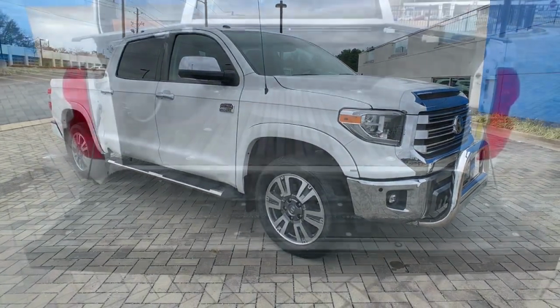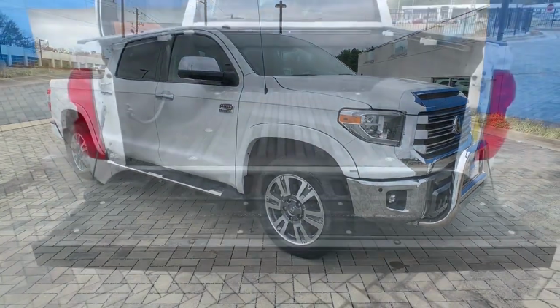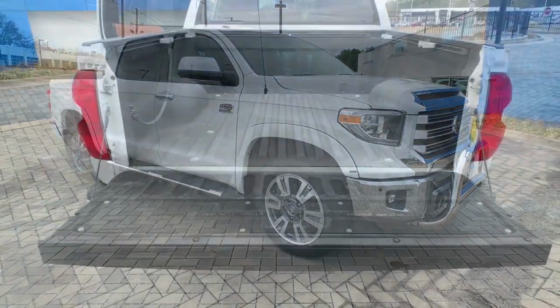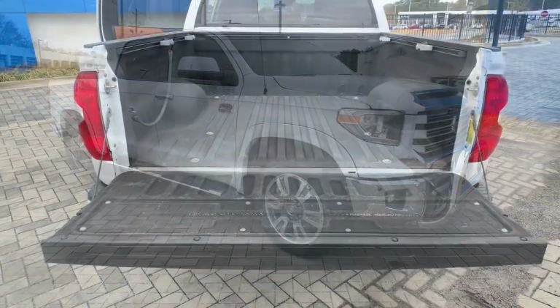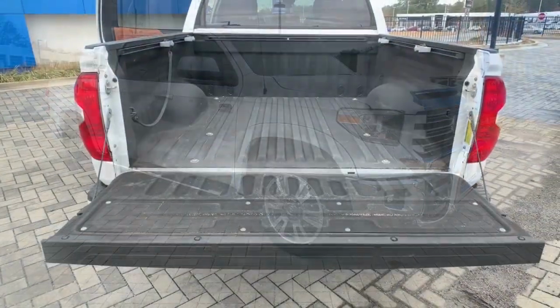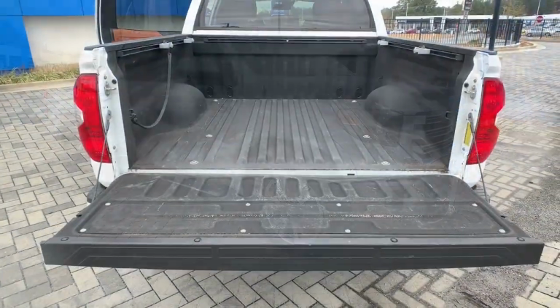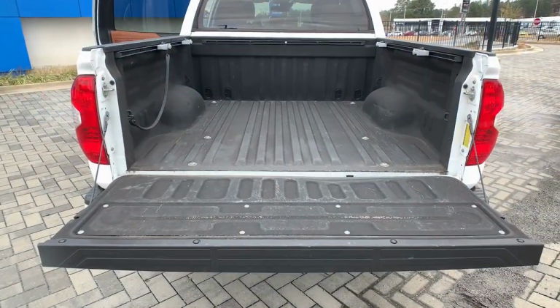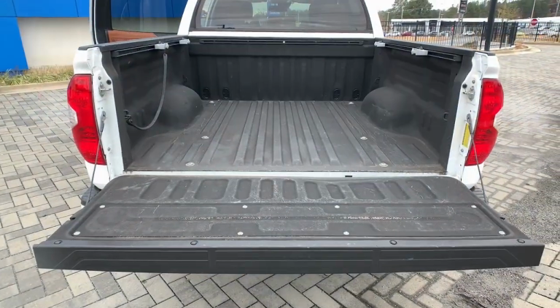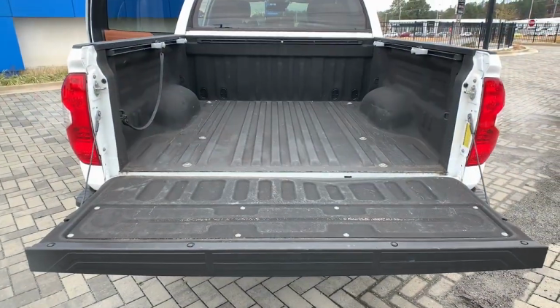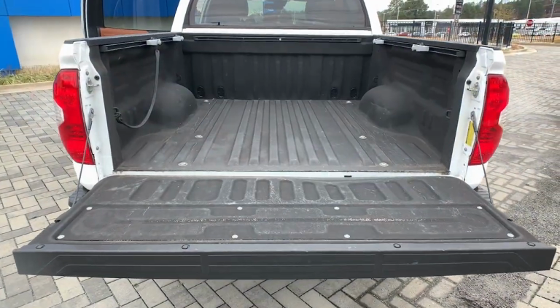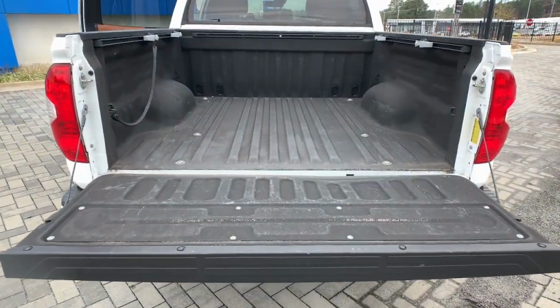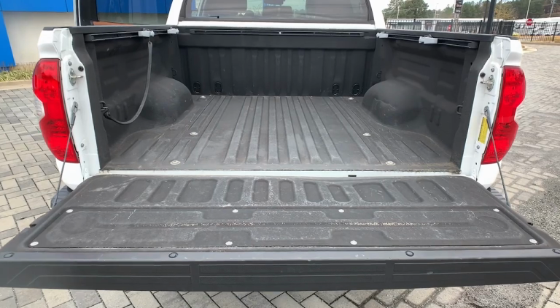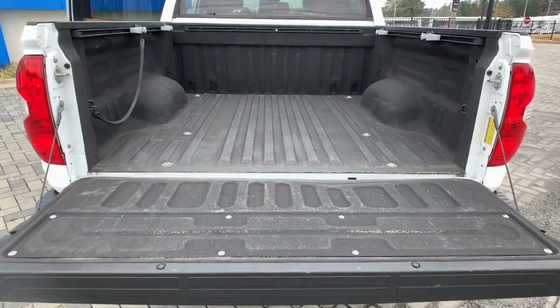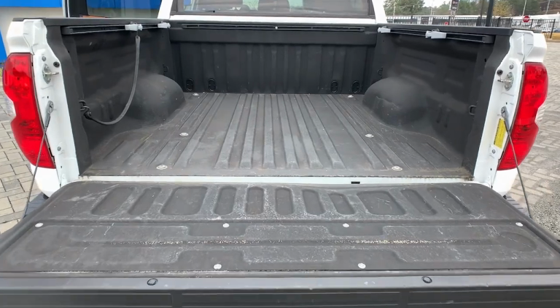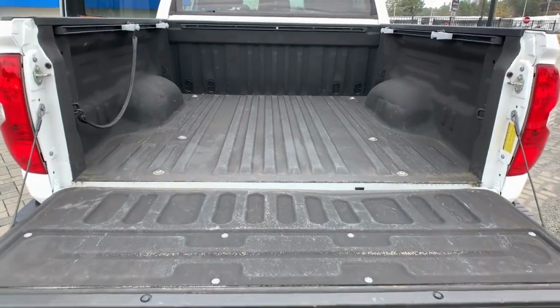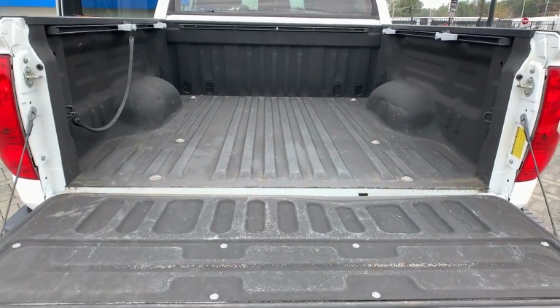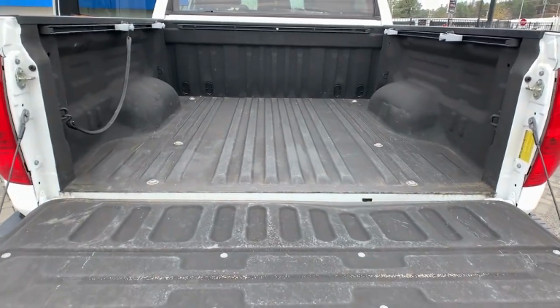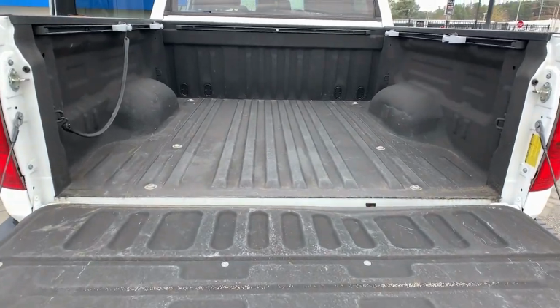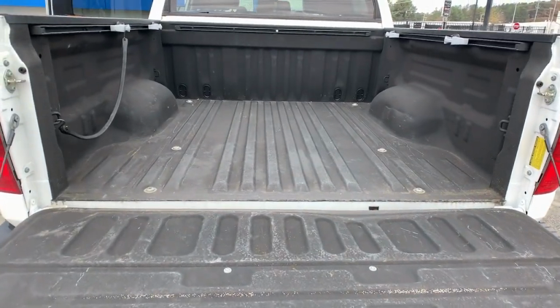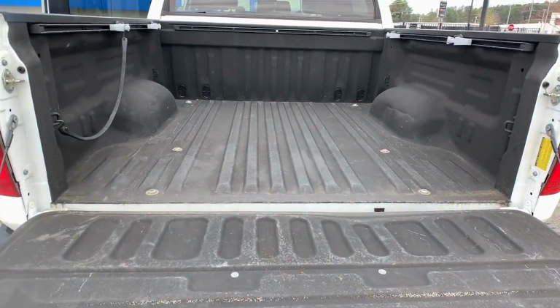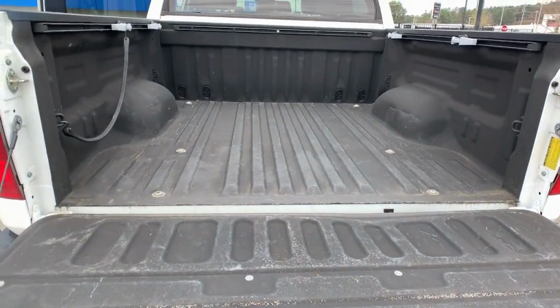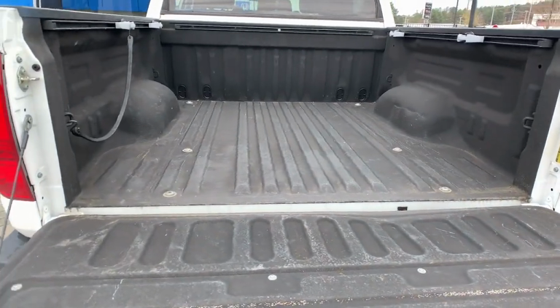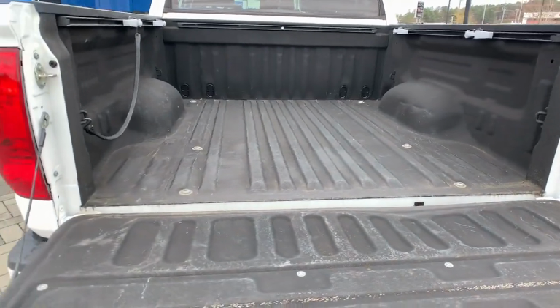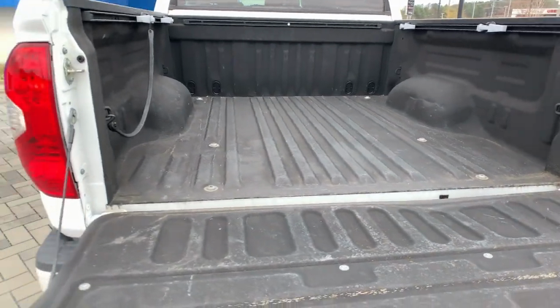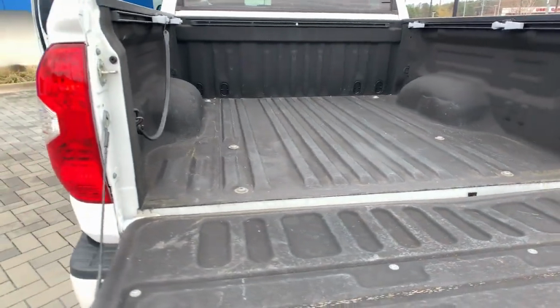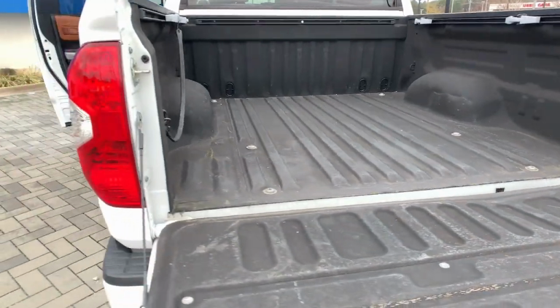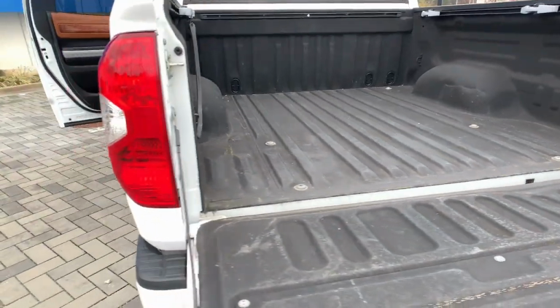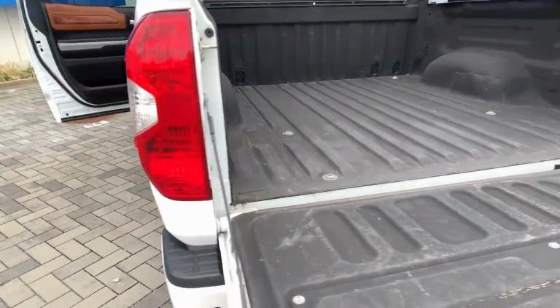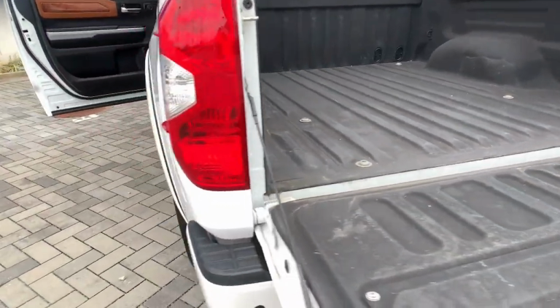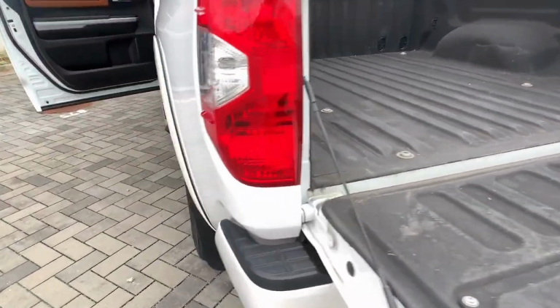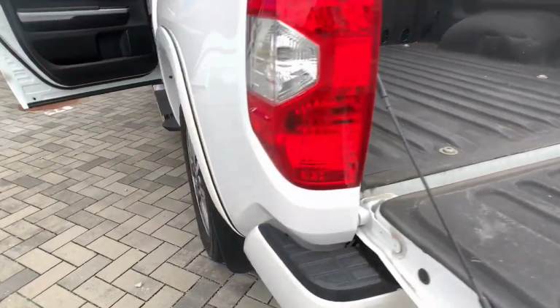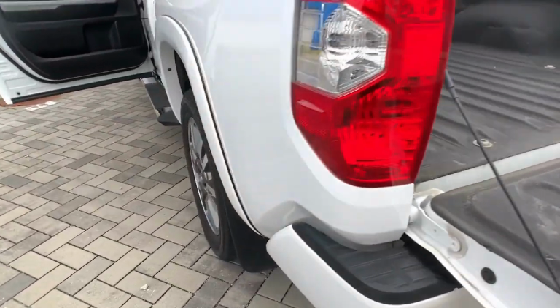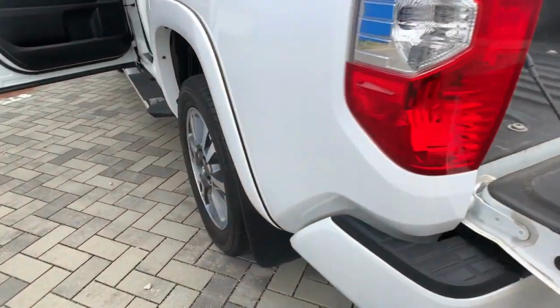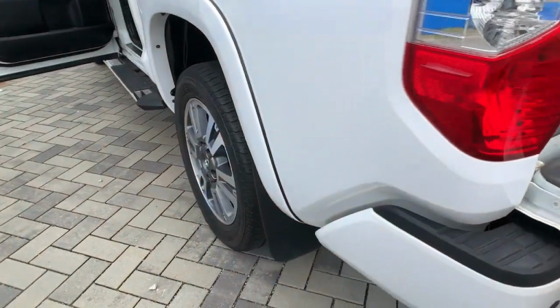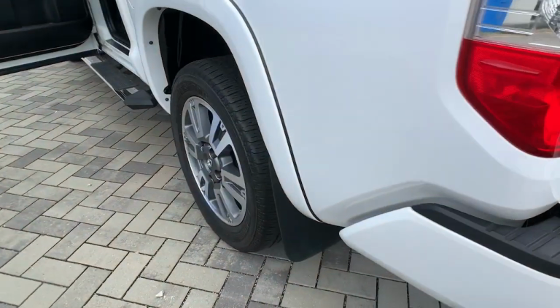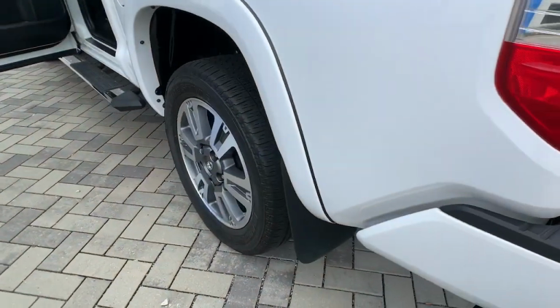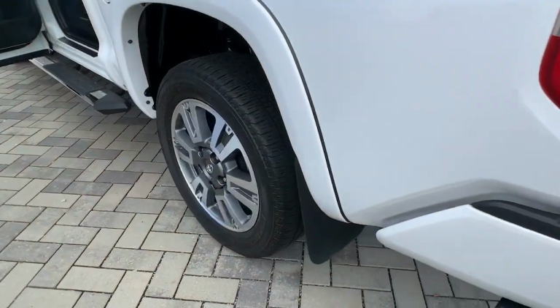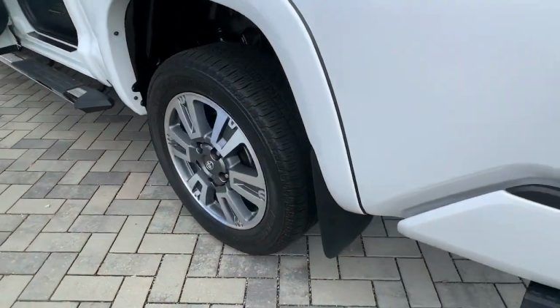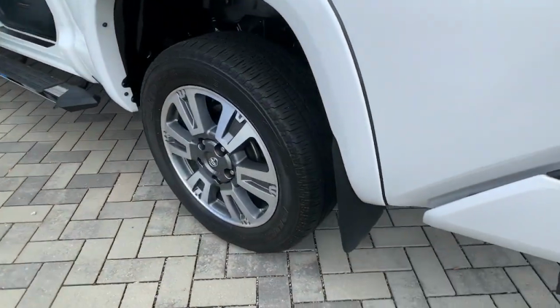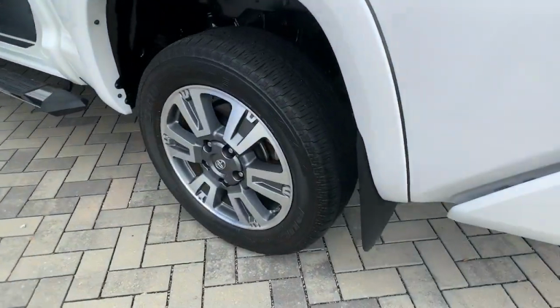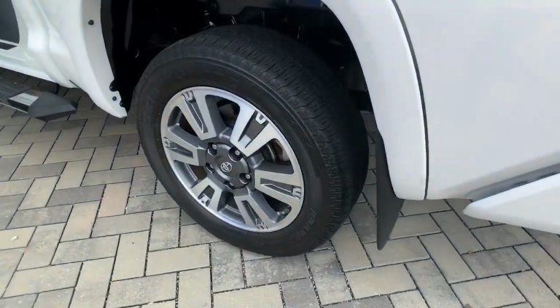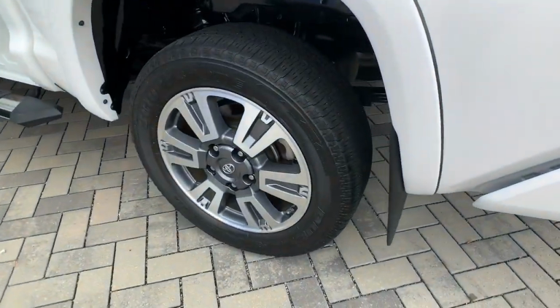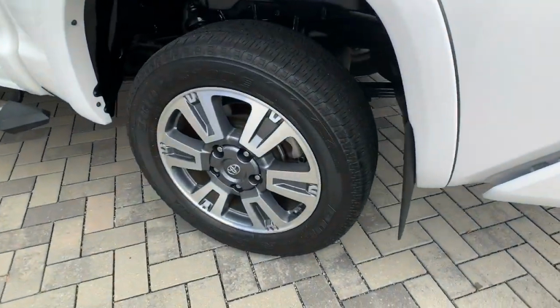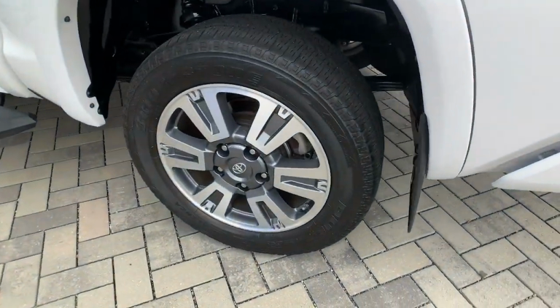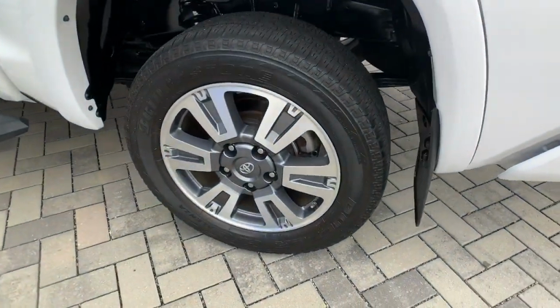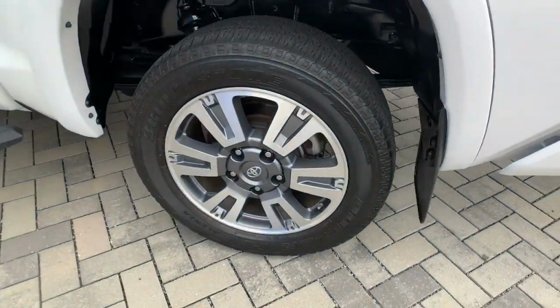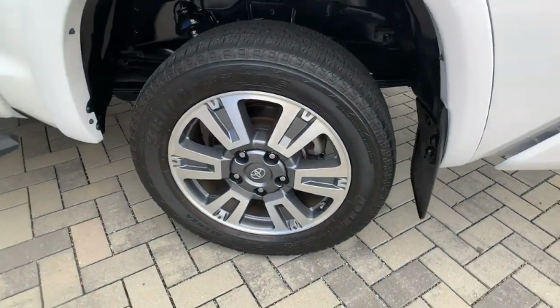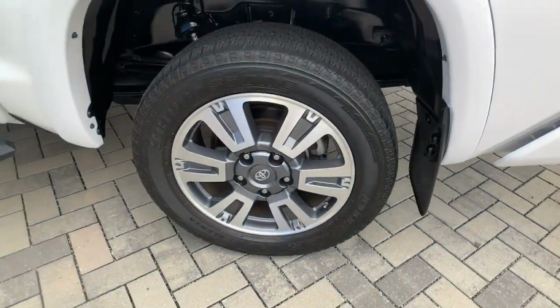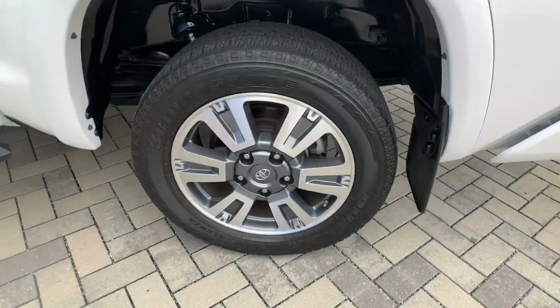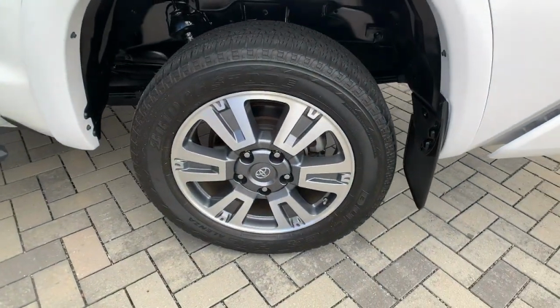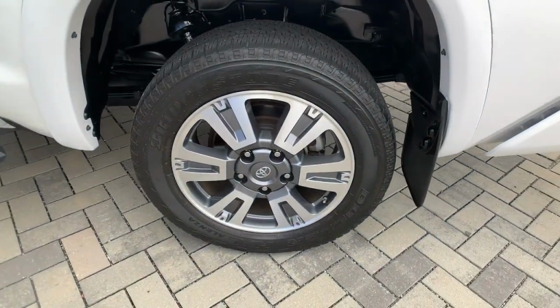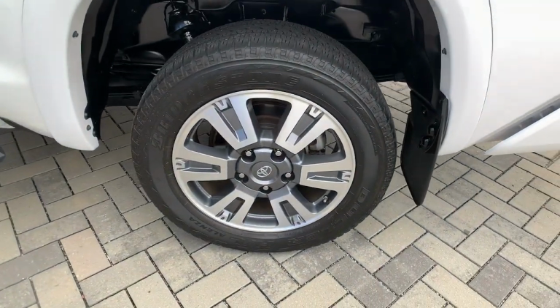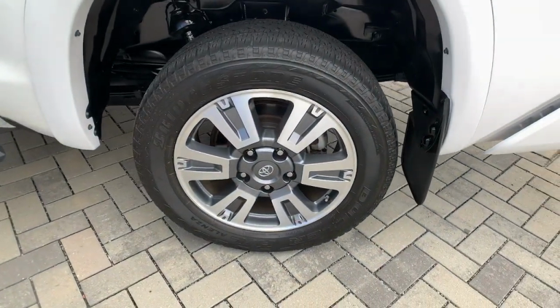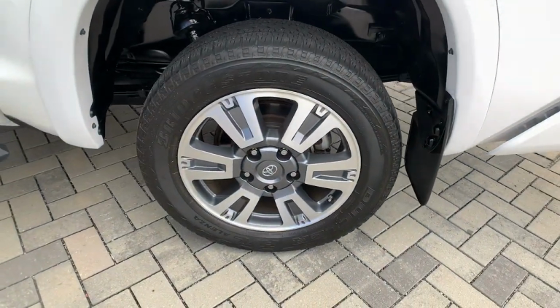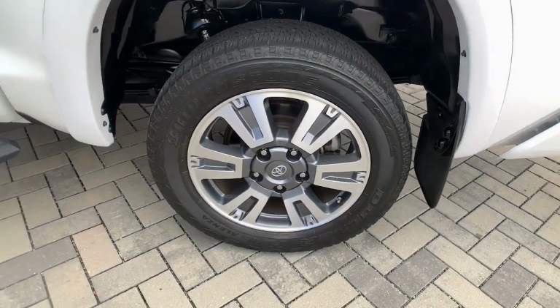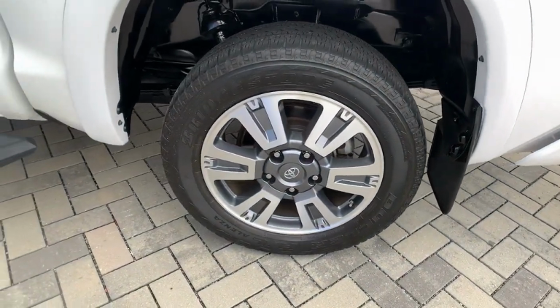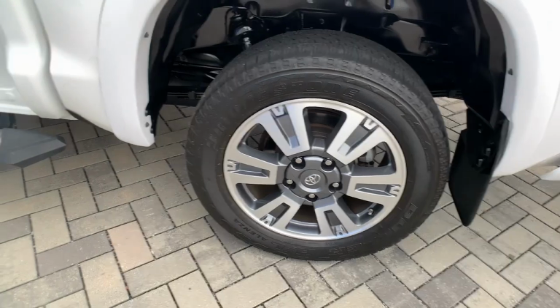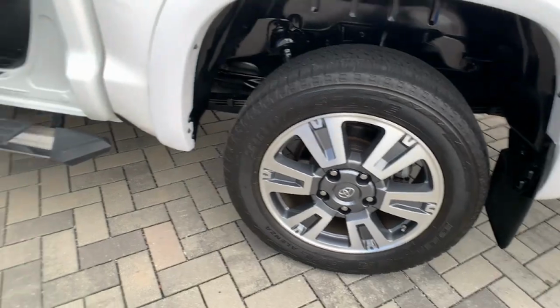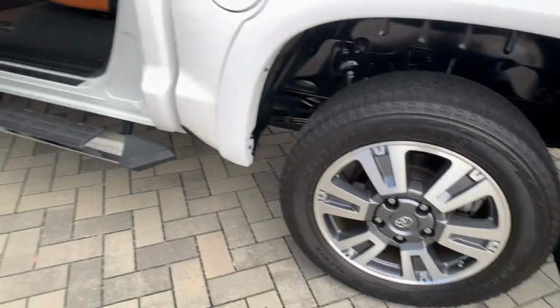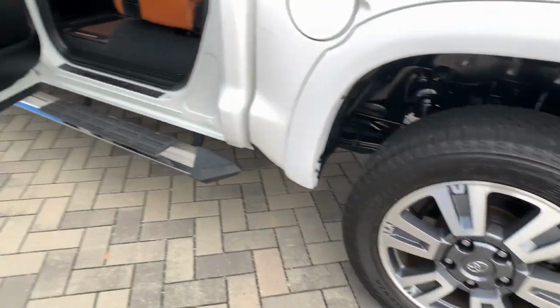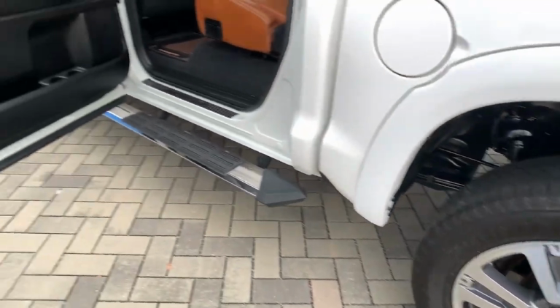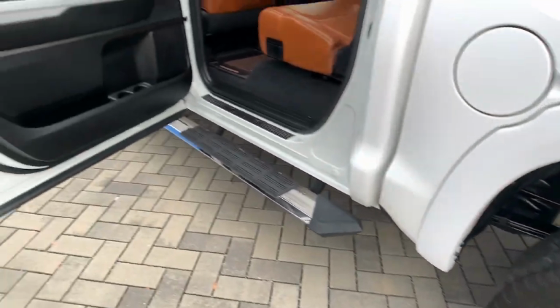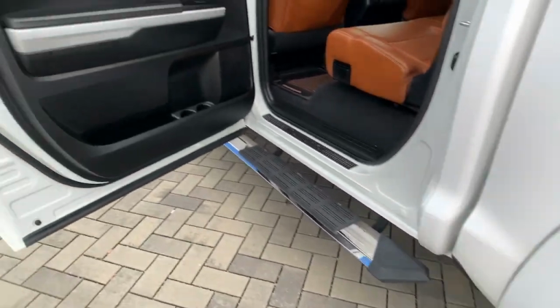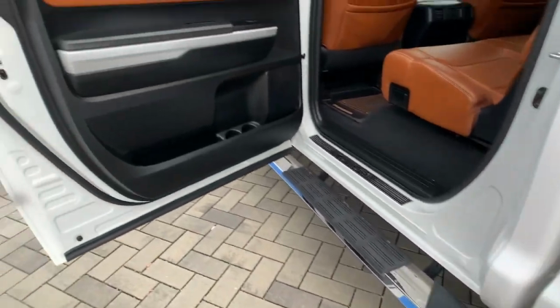Adaptive cruise control, cooled front seat, power passenger seat, satellite radio, and a premium sound system.